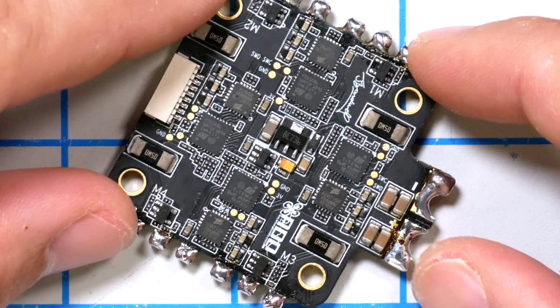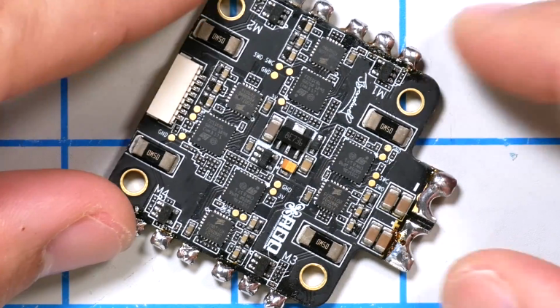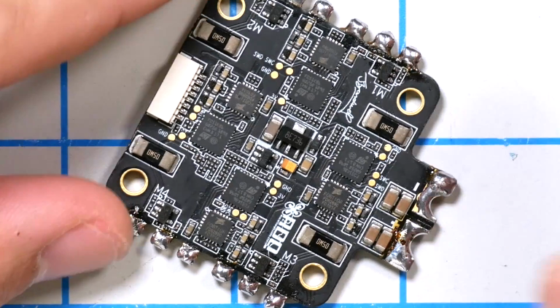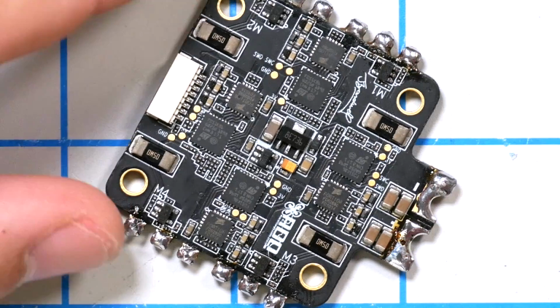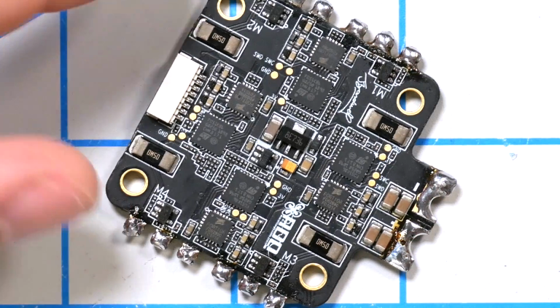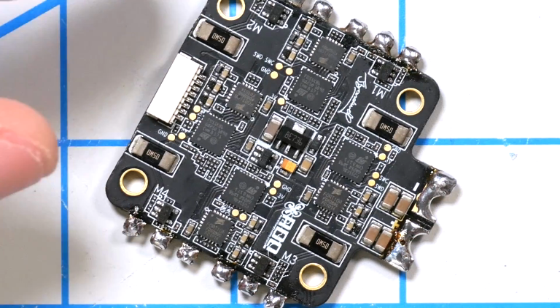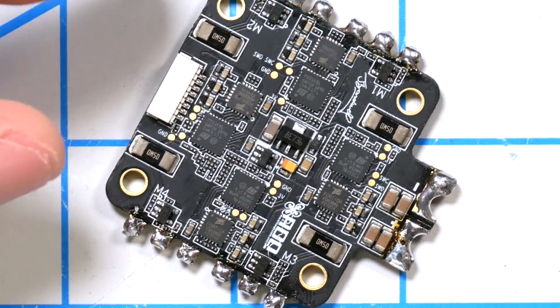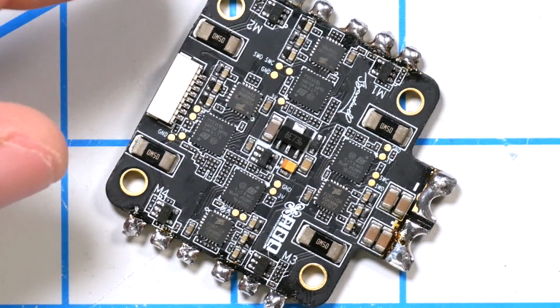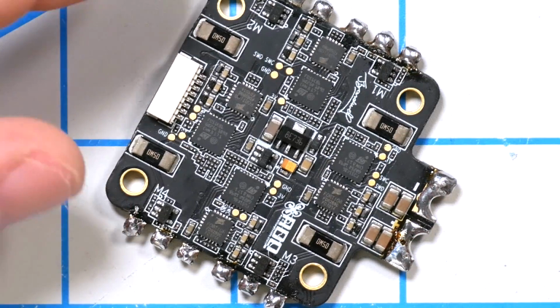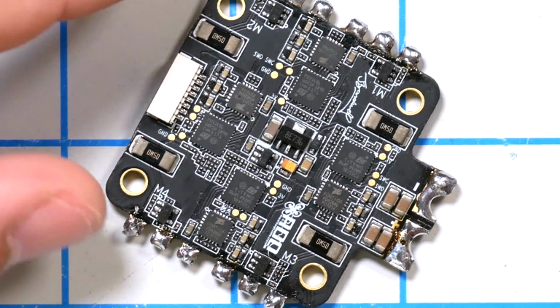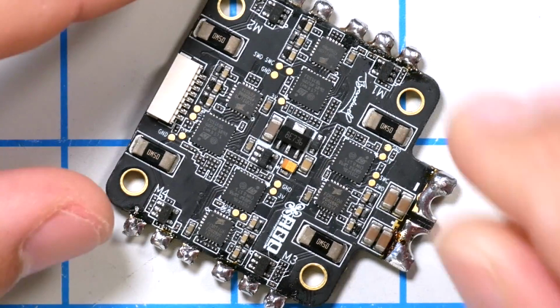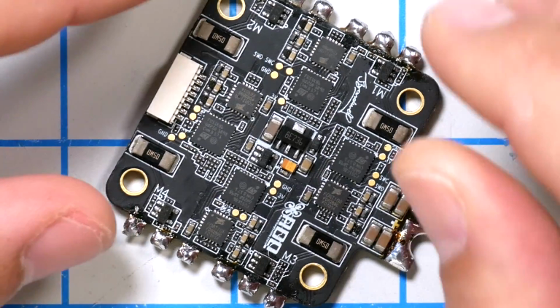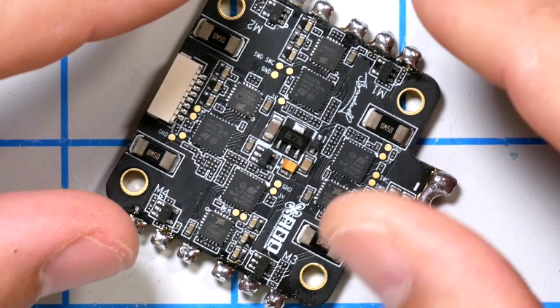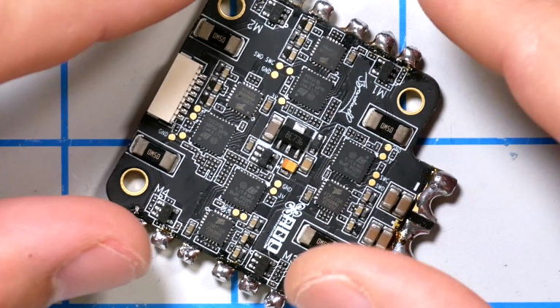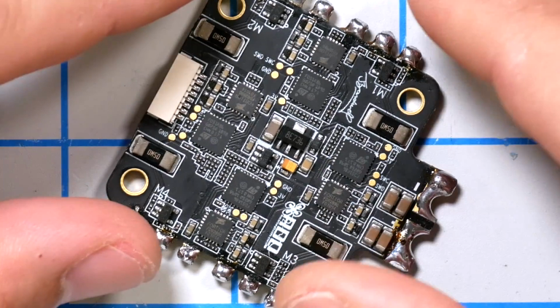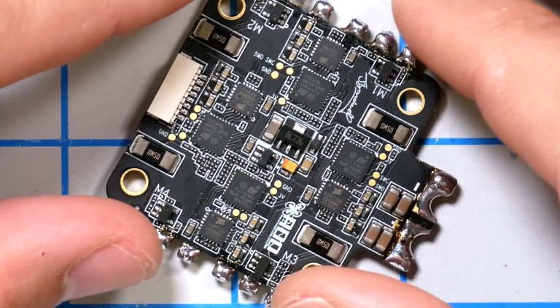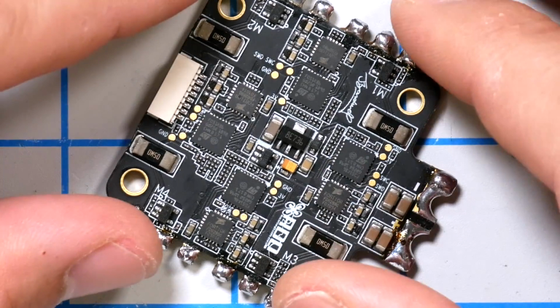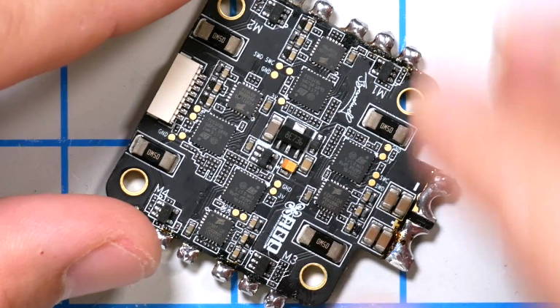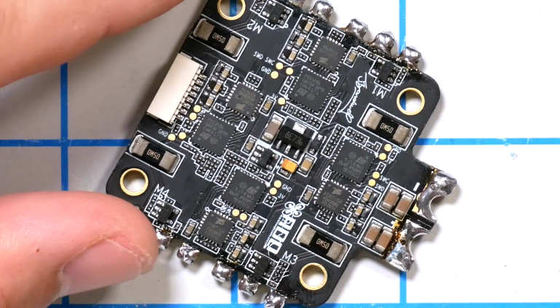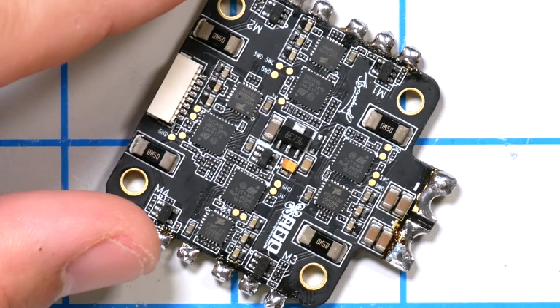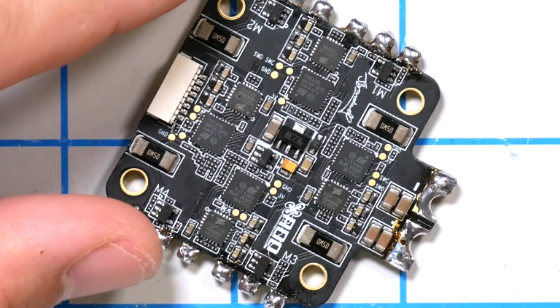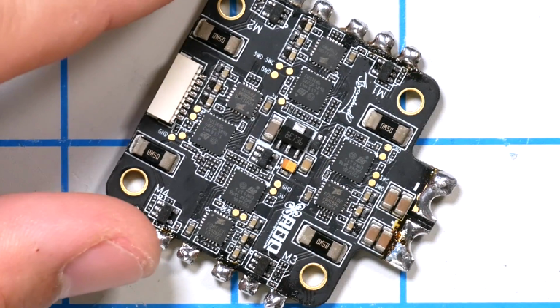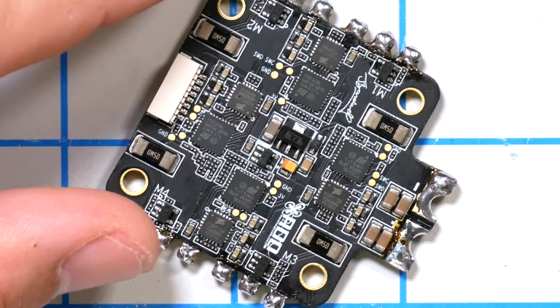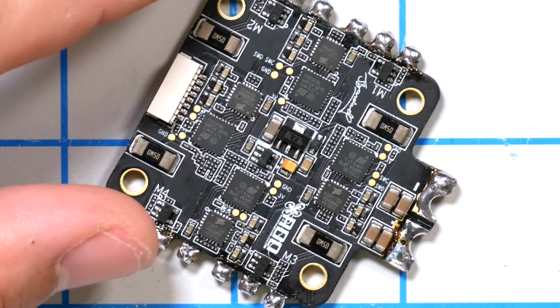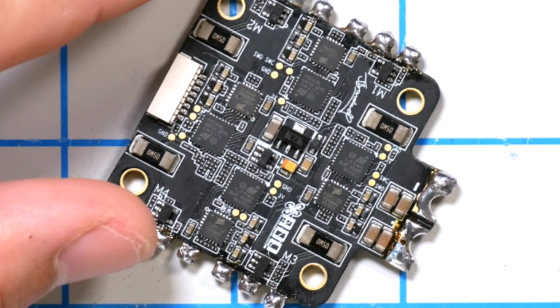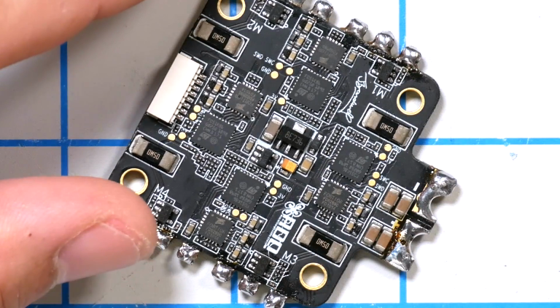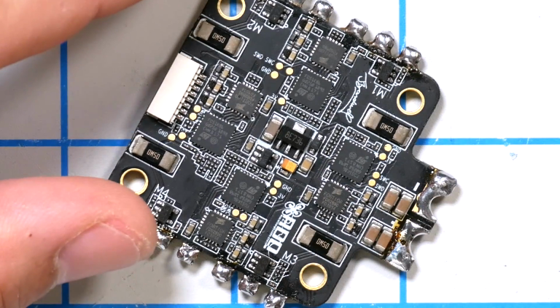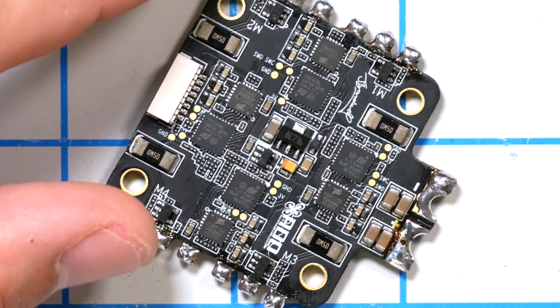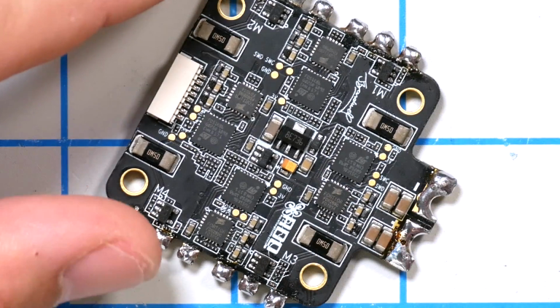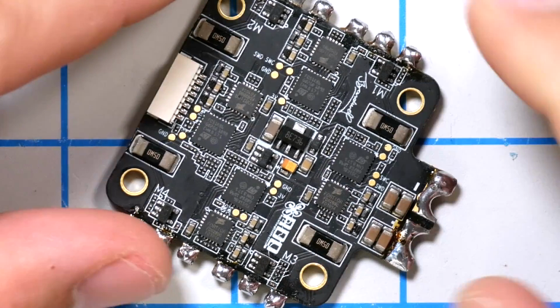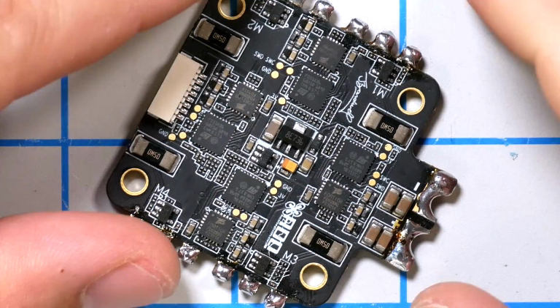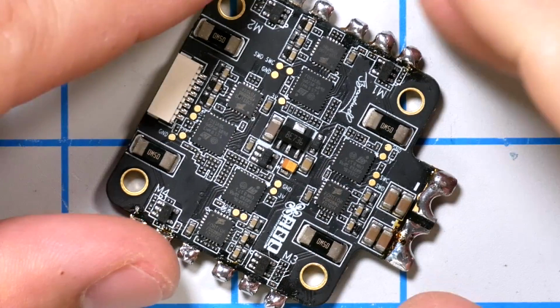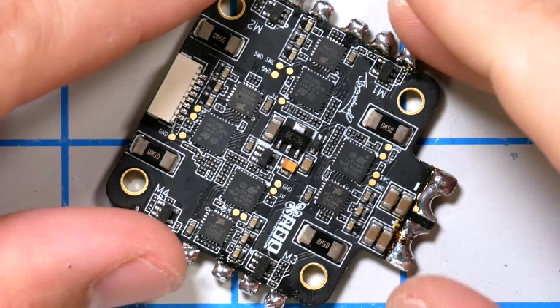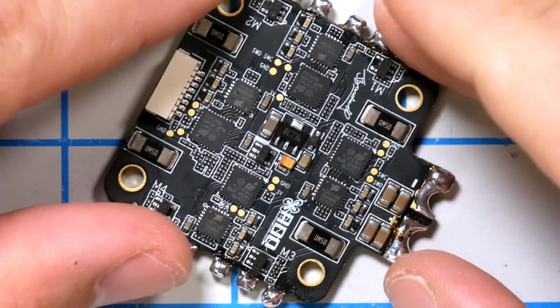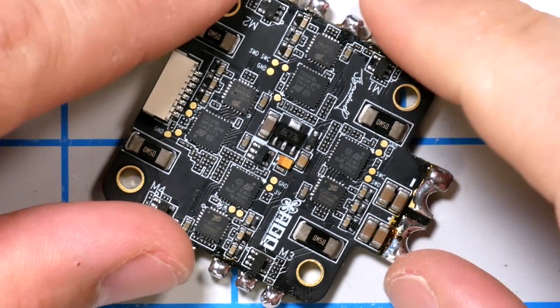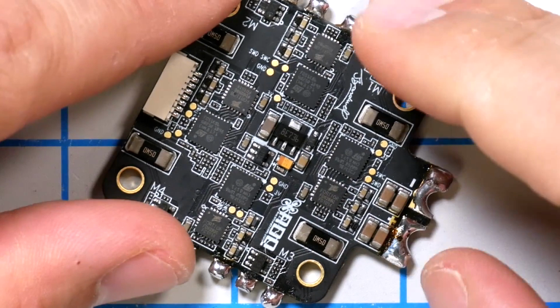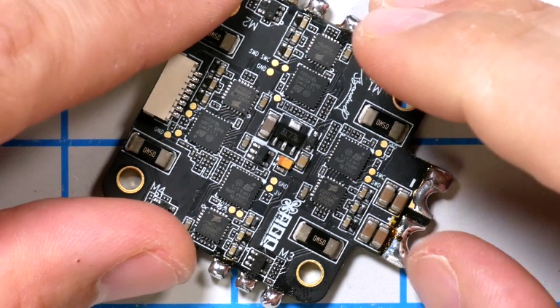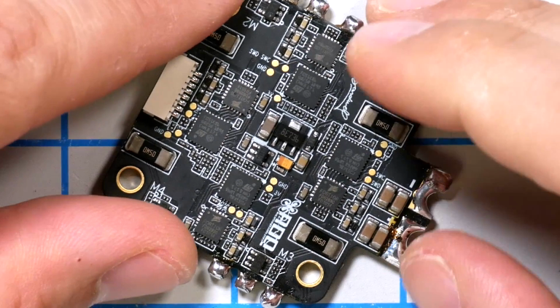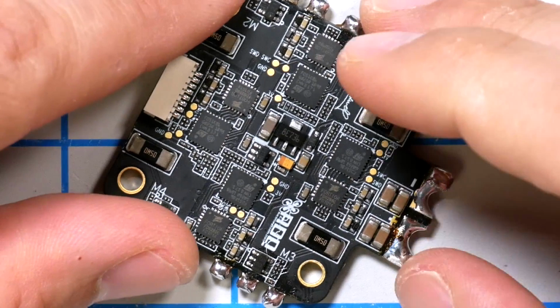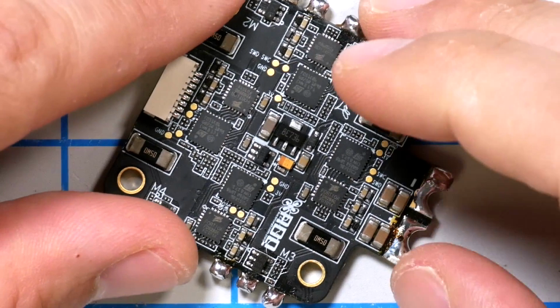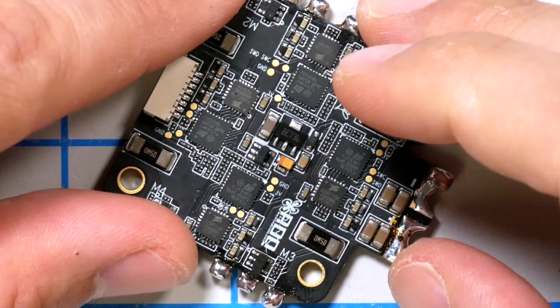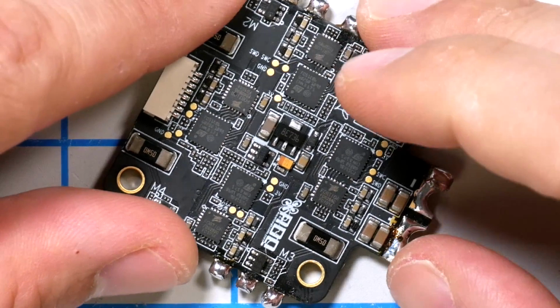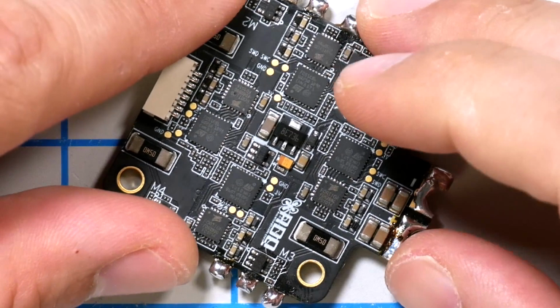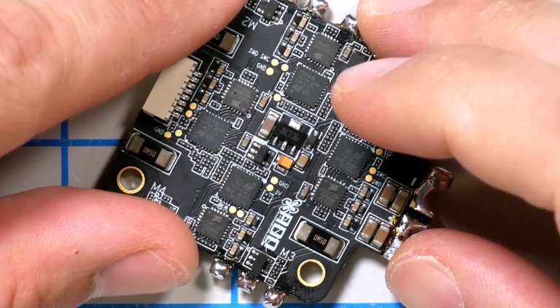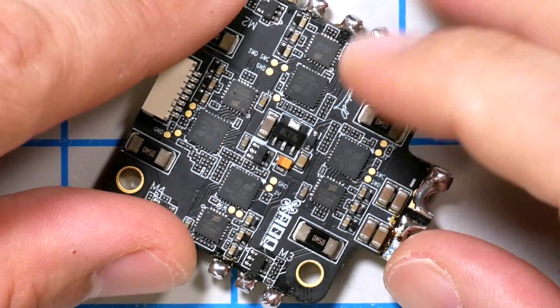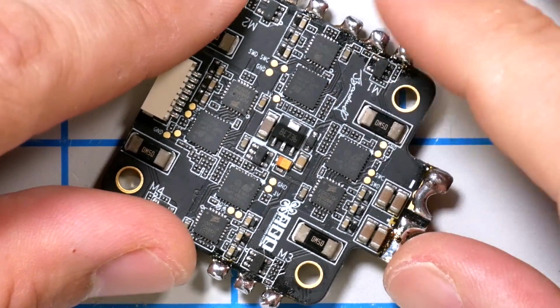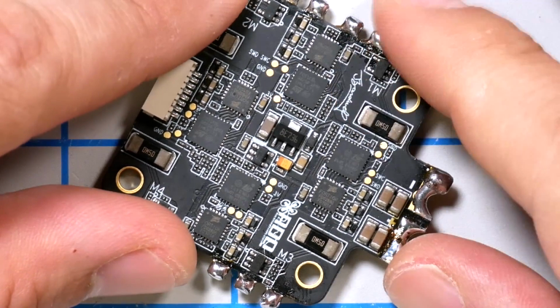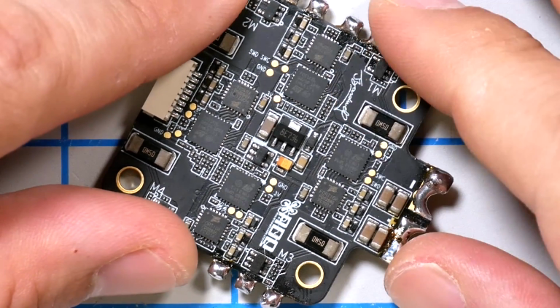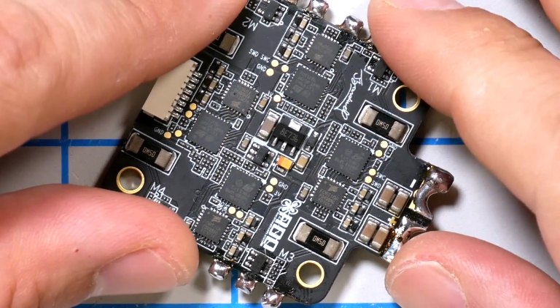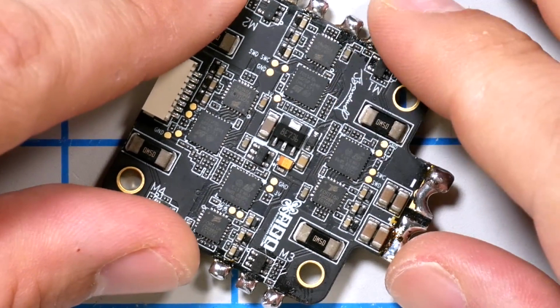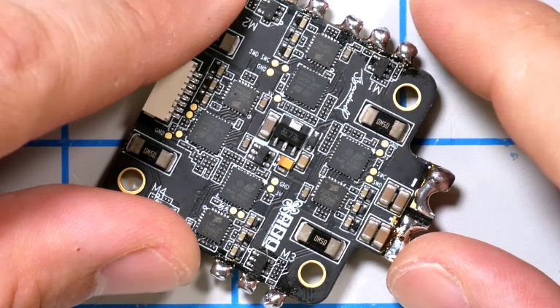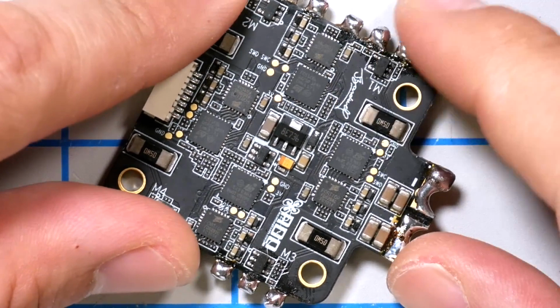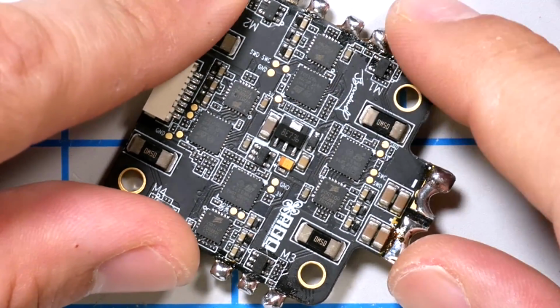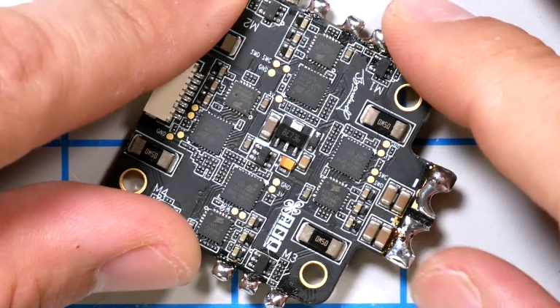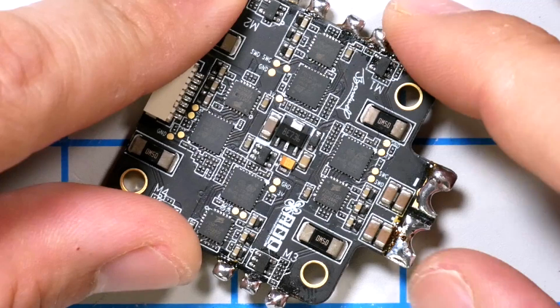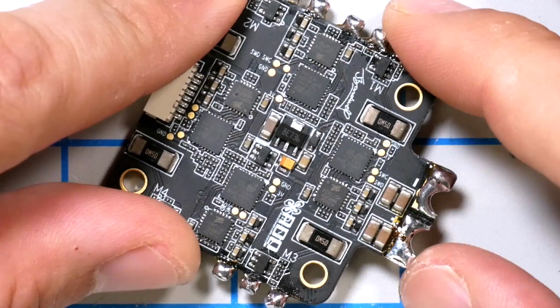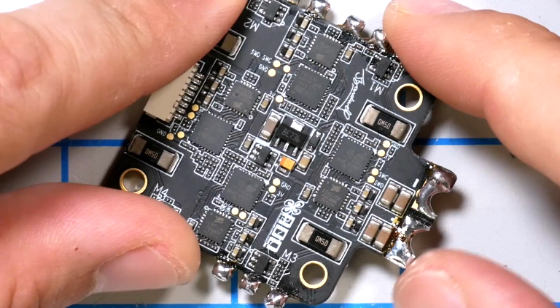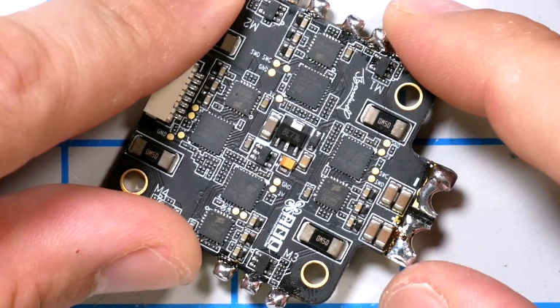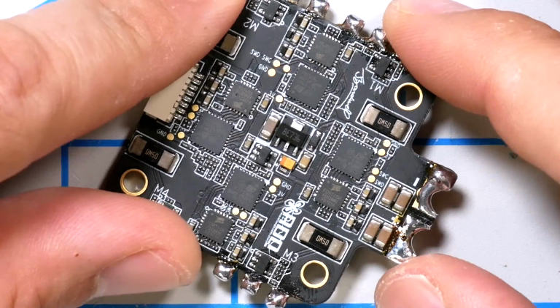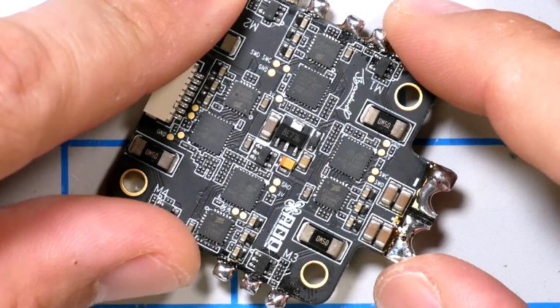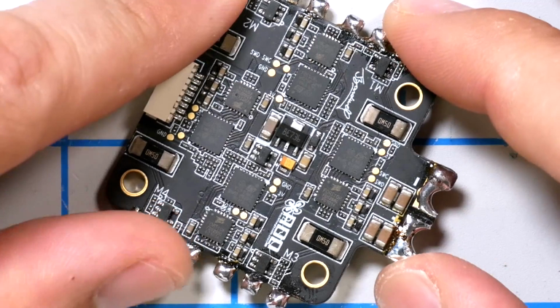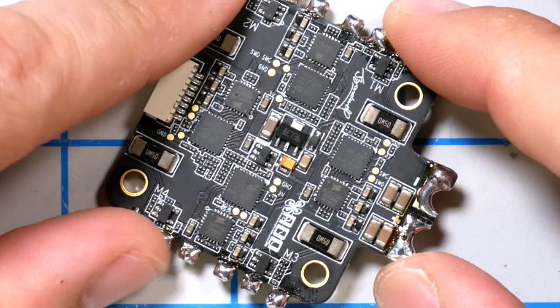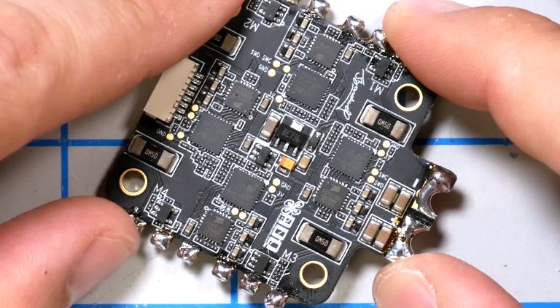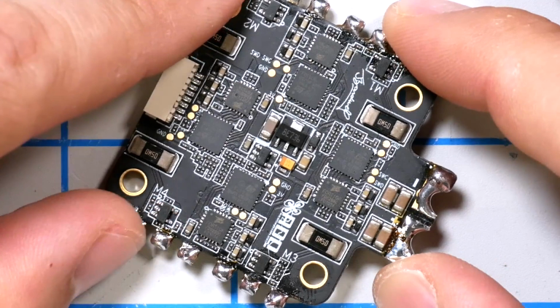I'm Joshua Bardwell and you're going to learn something today. Quick video from the bench for you folks today, but super, super useful tip.